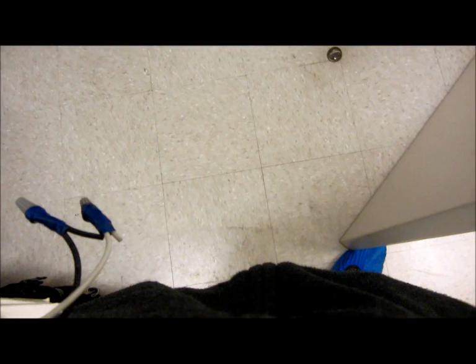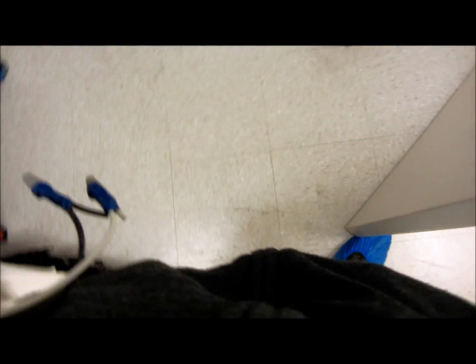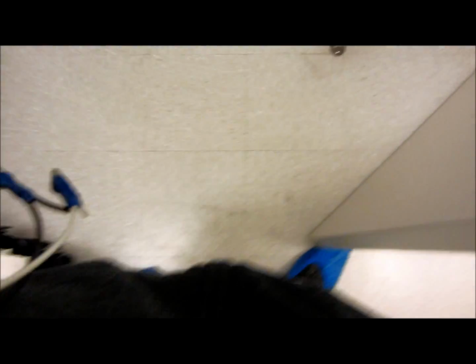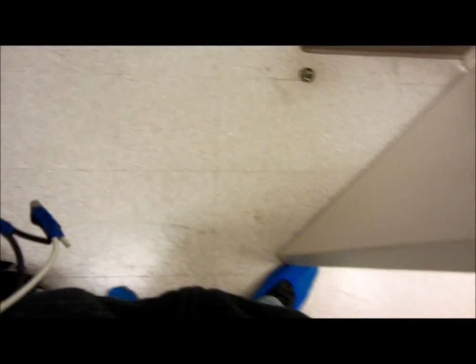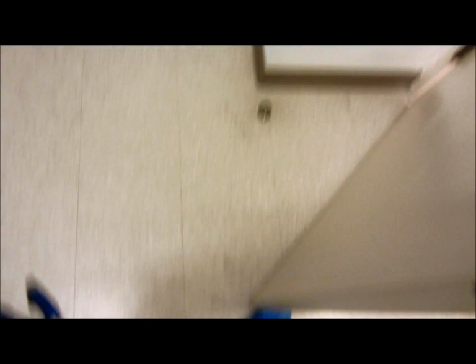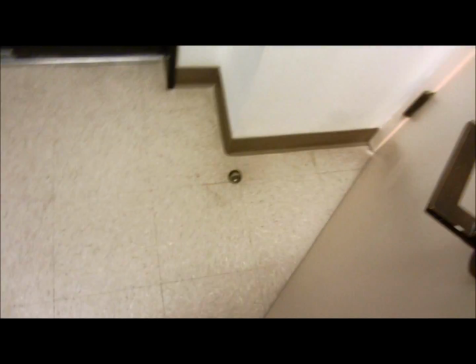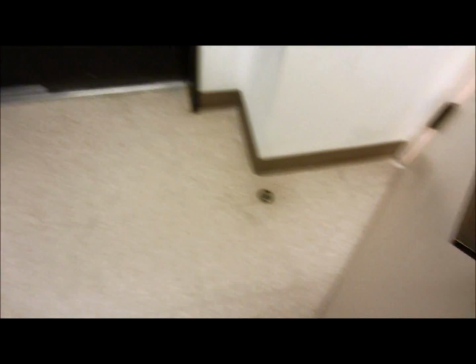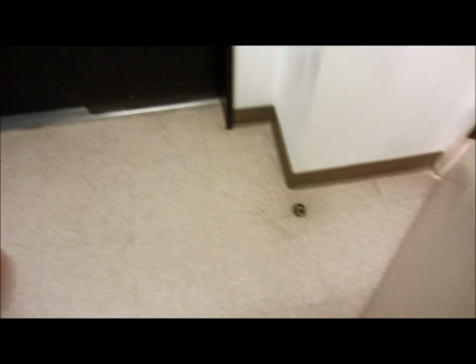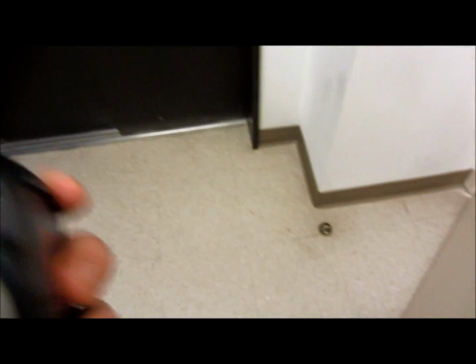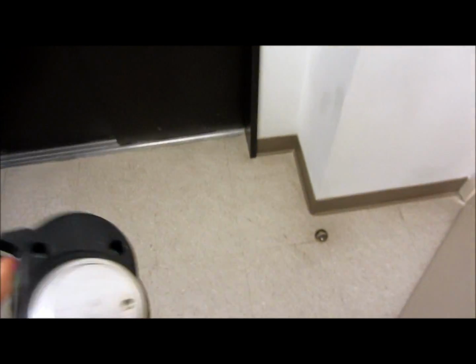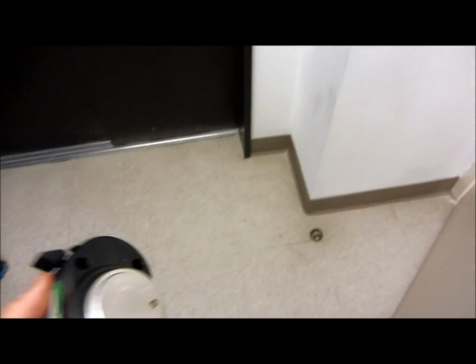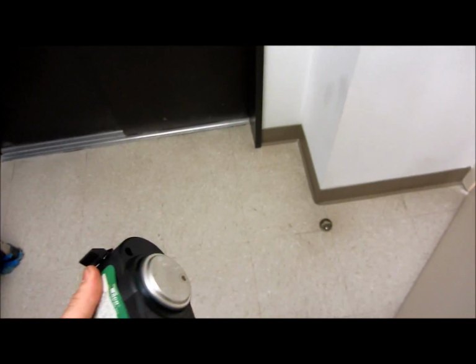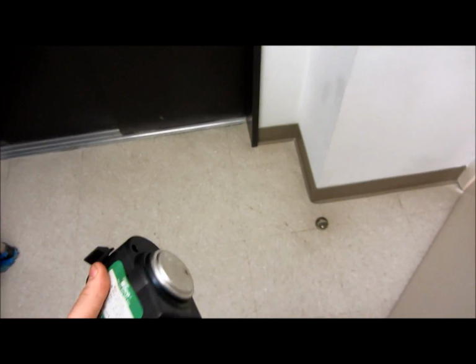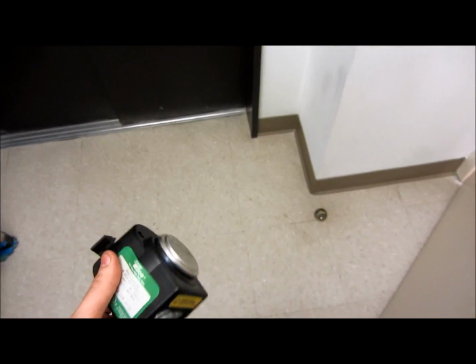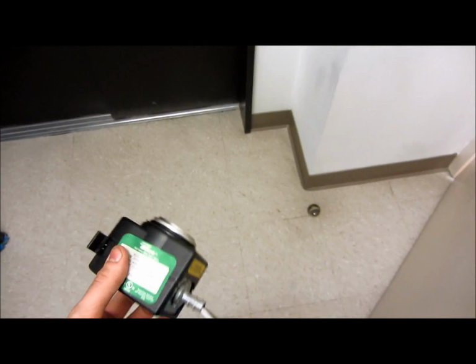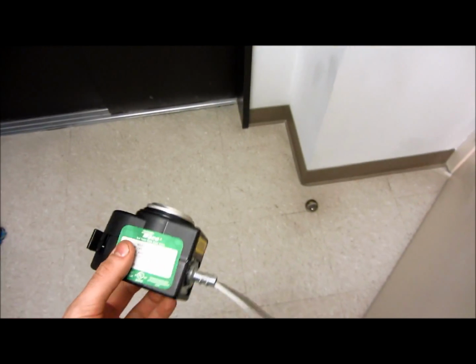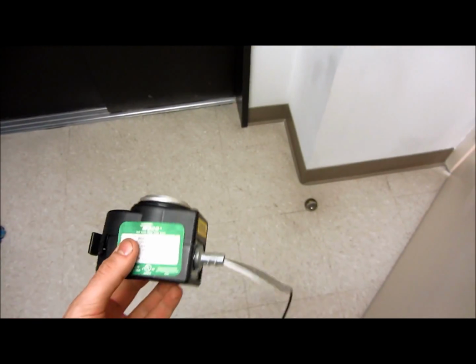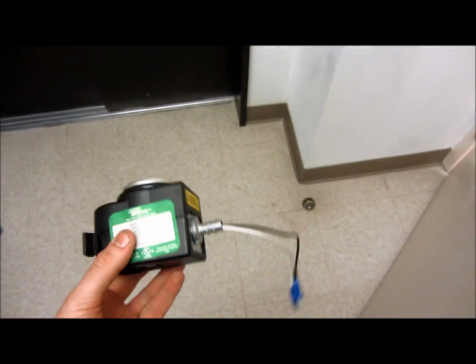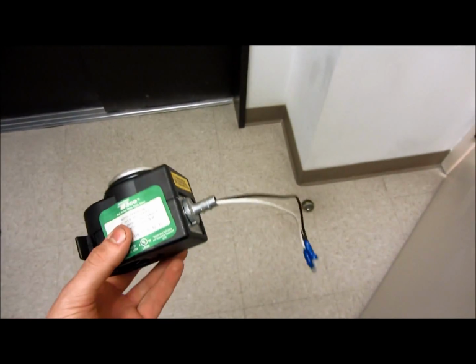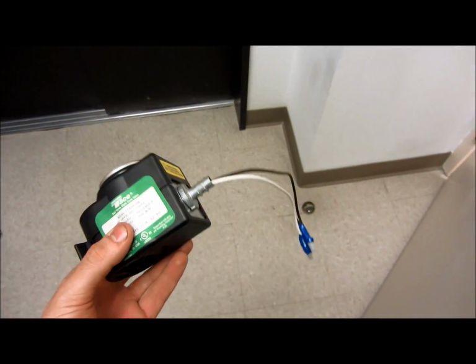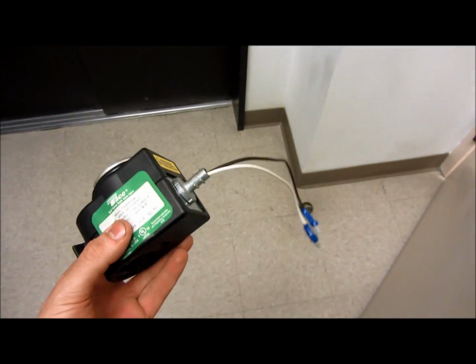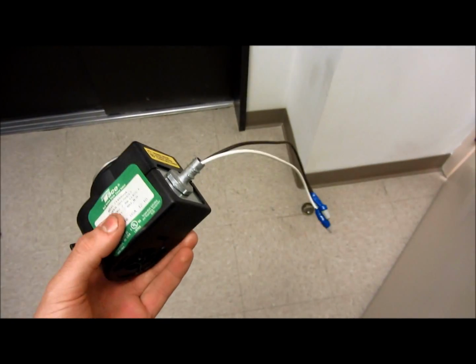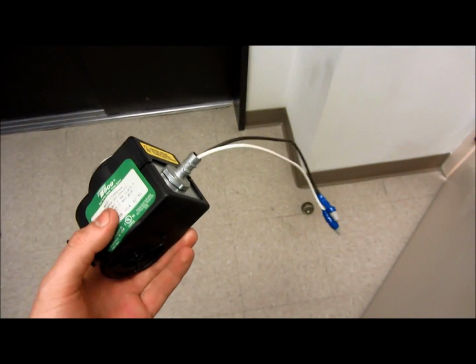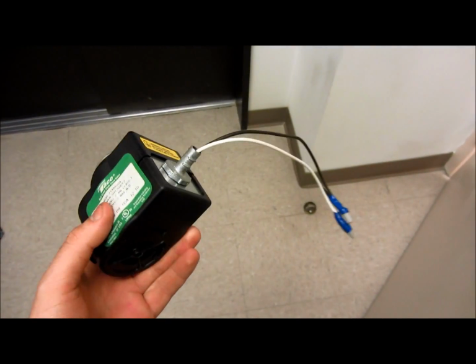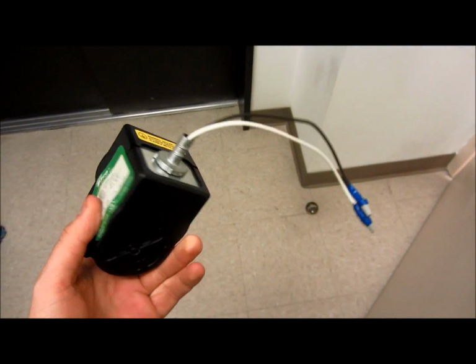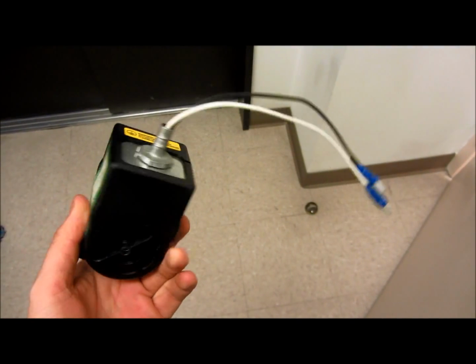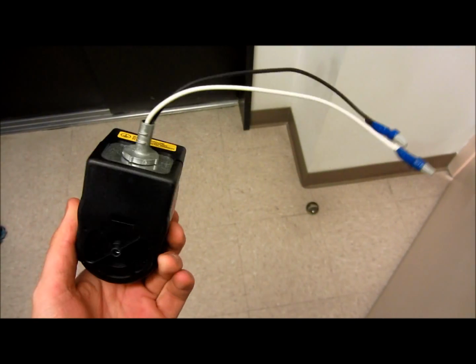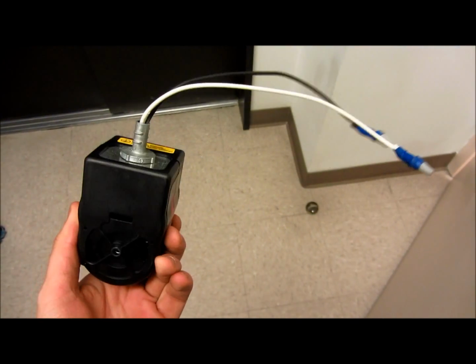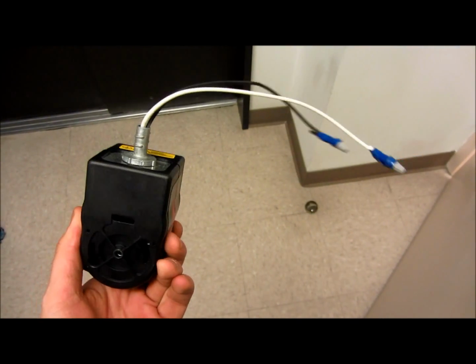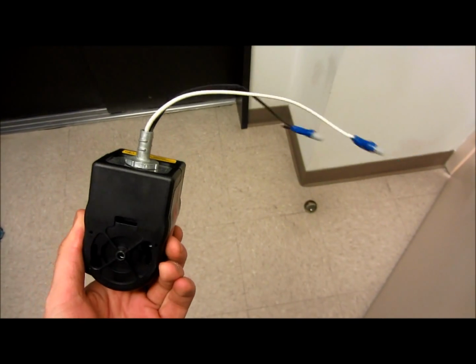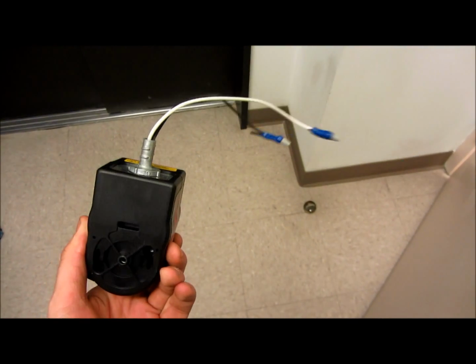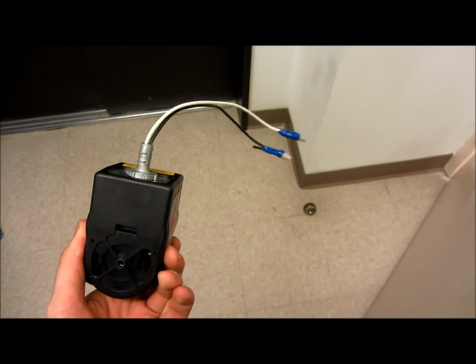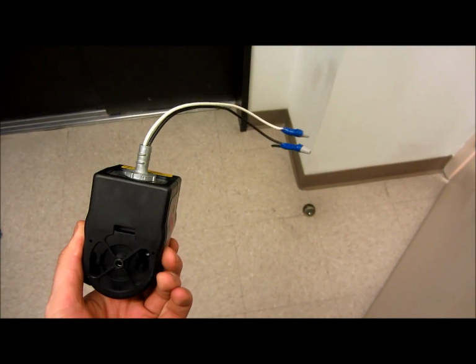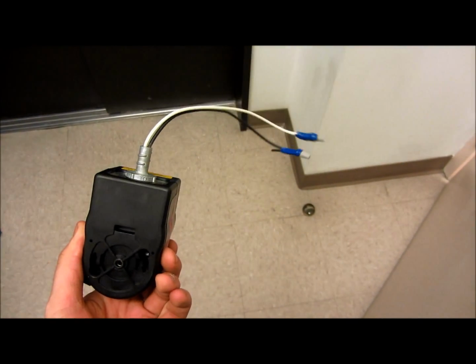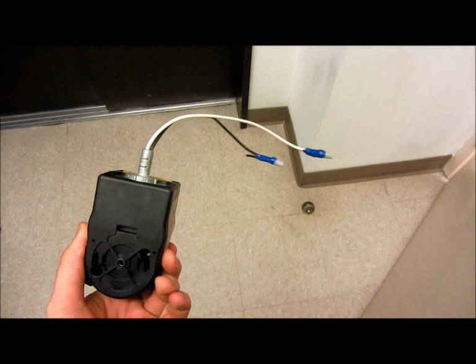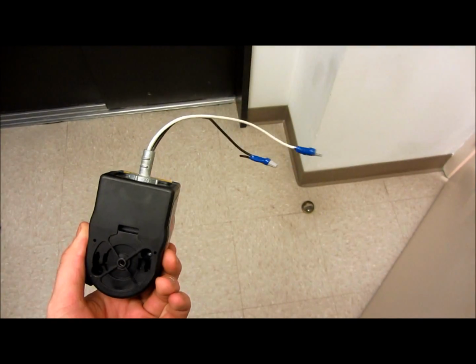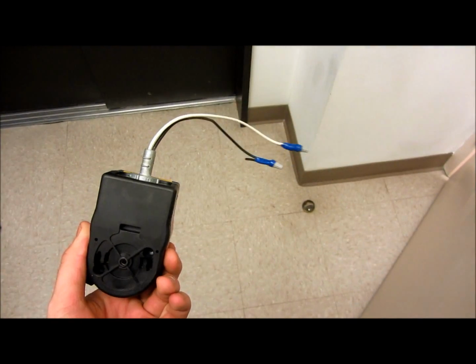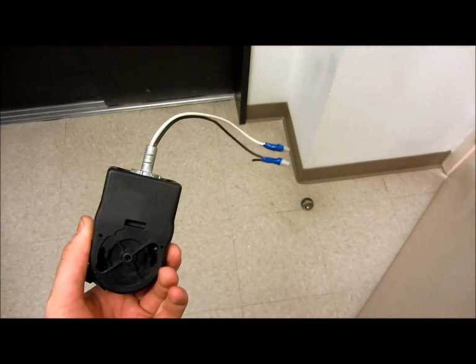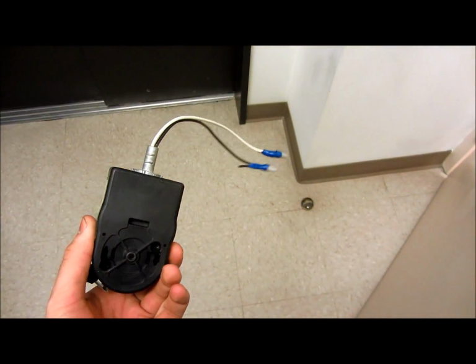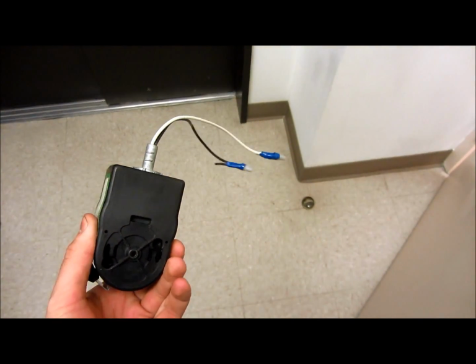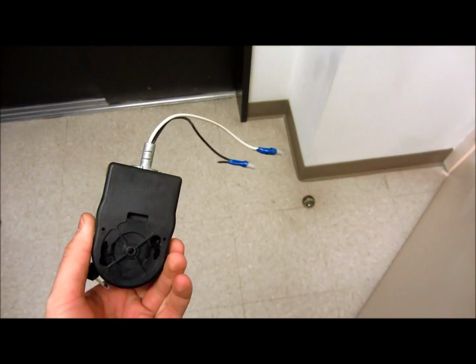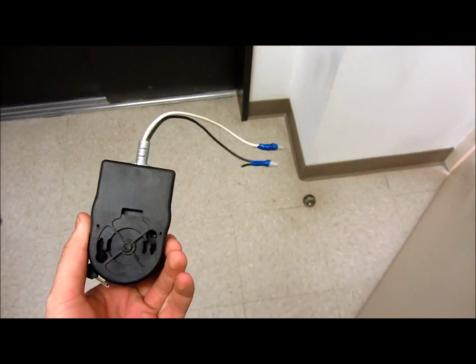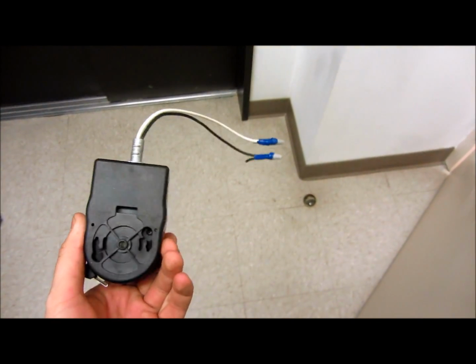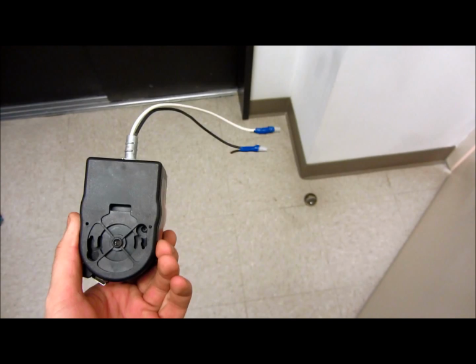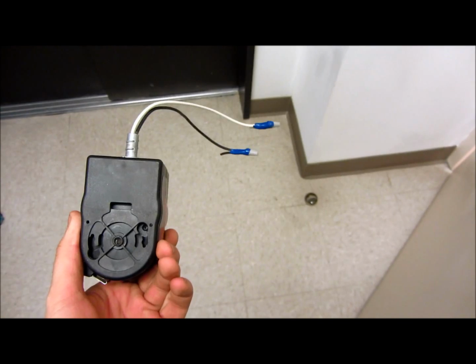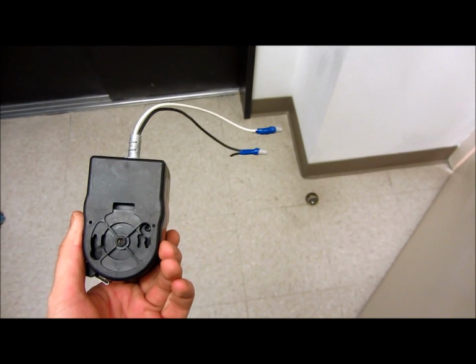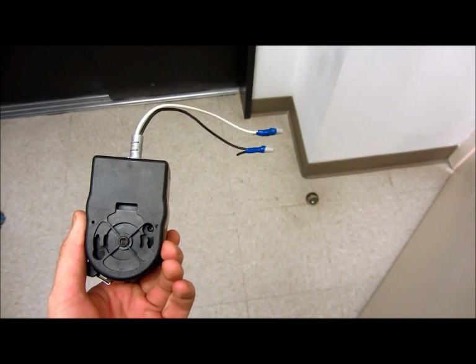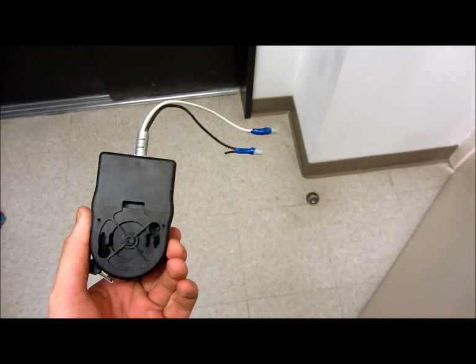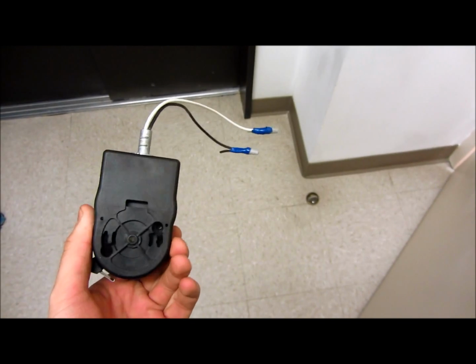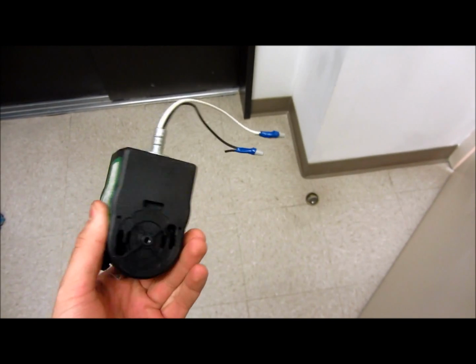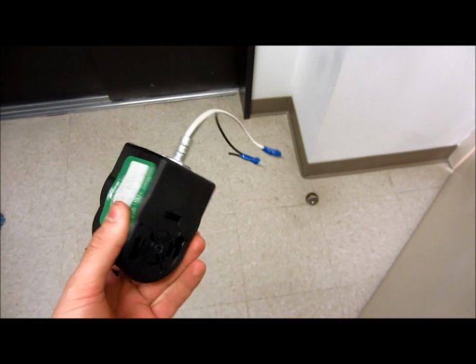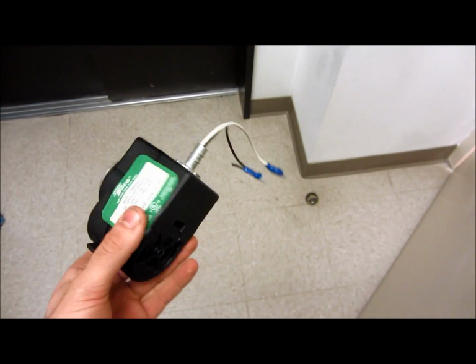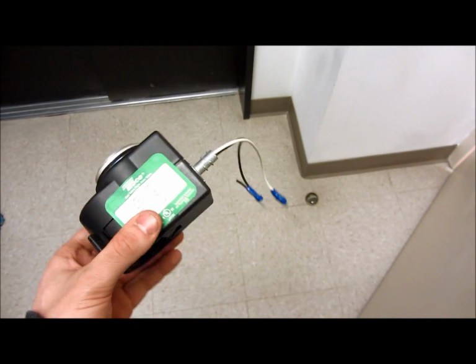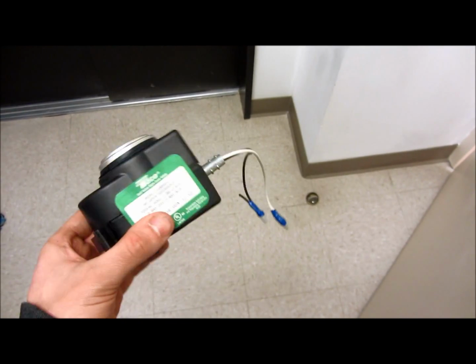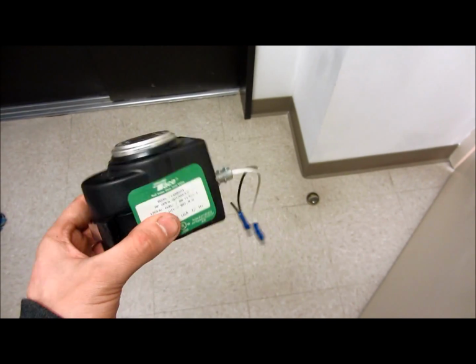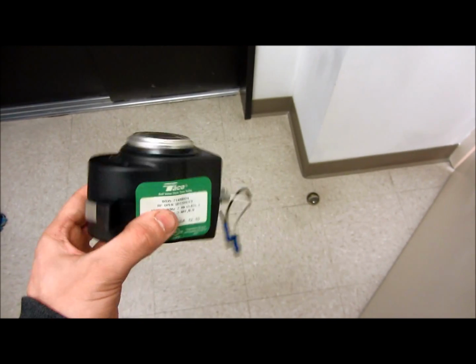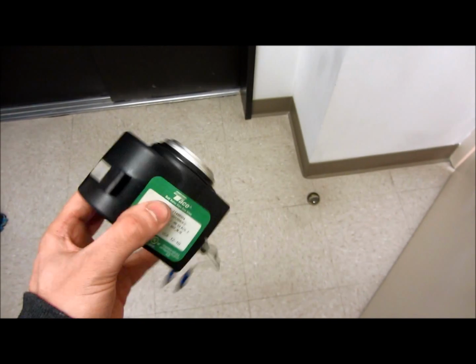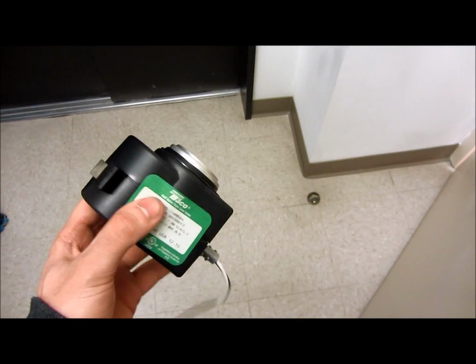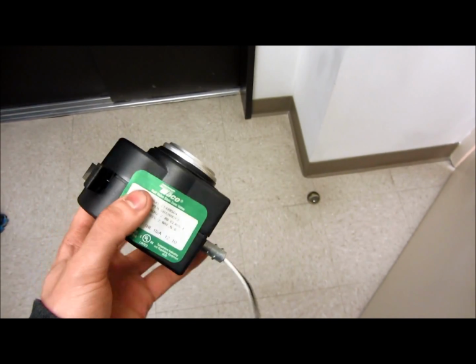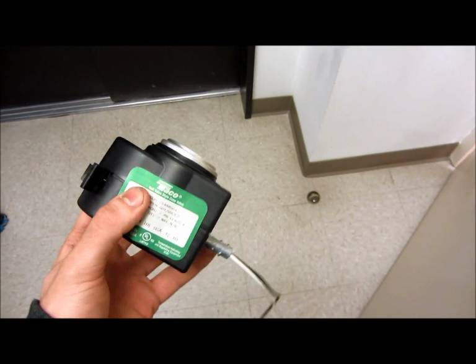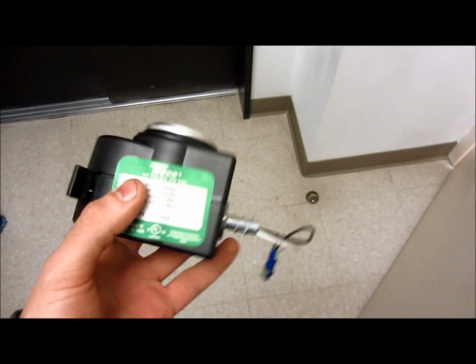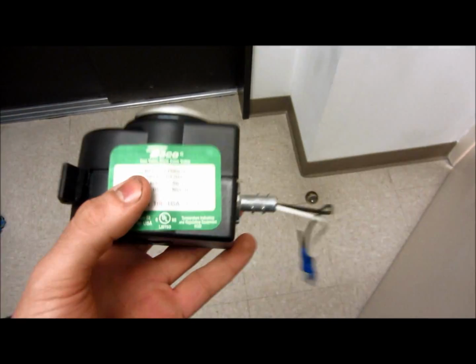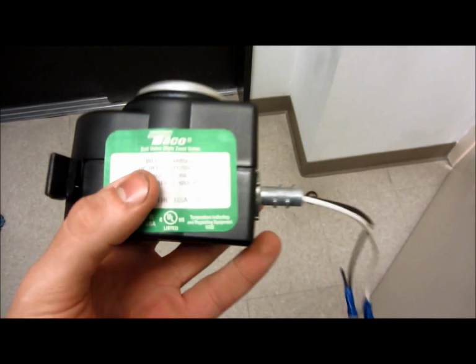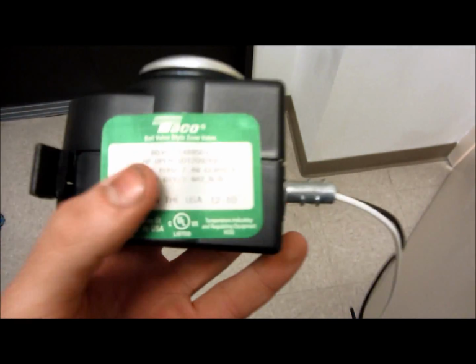Easy first call. I couldn't video inside, but one fan coil unit, one bad actuator for the heating line.